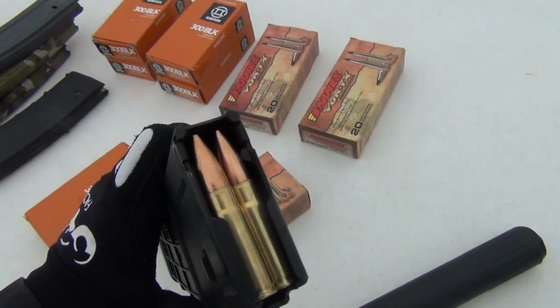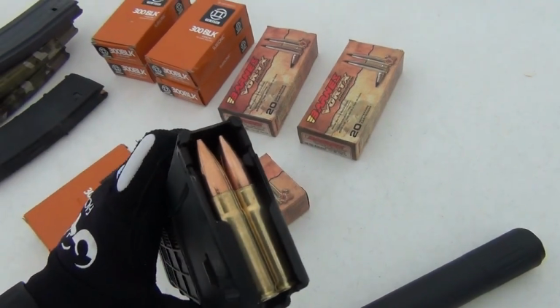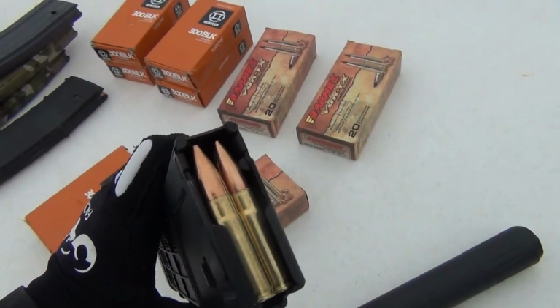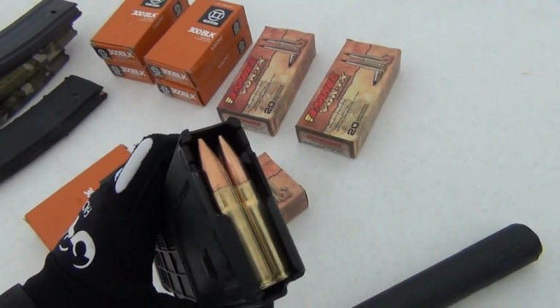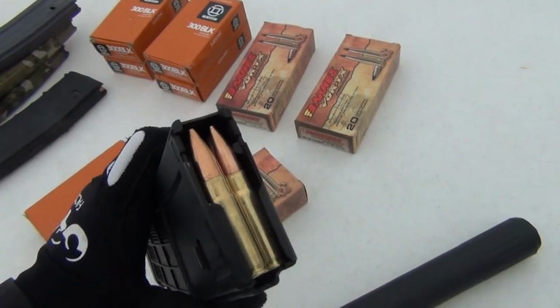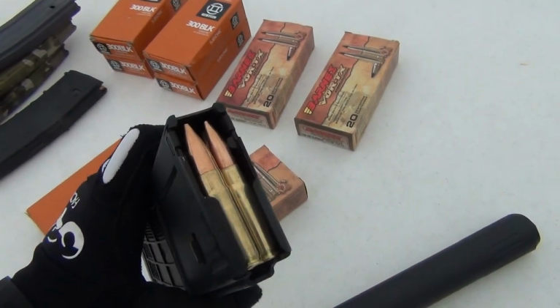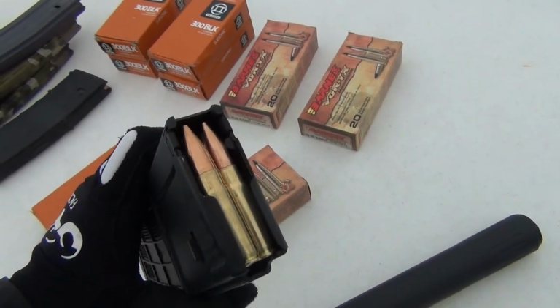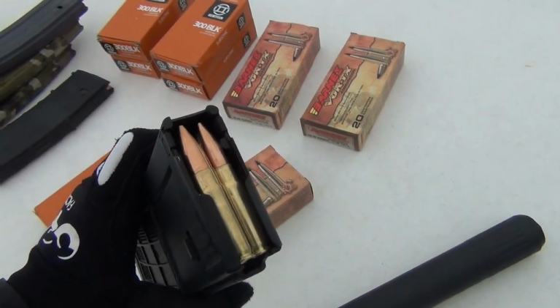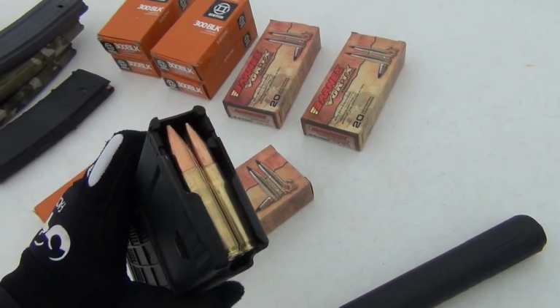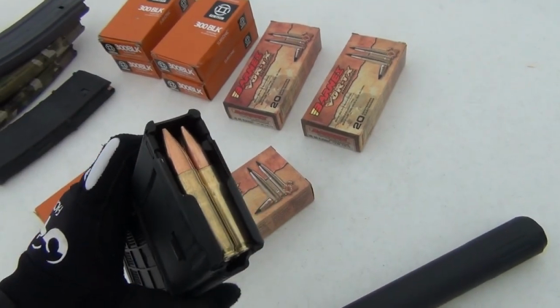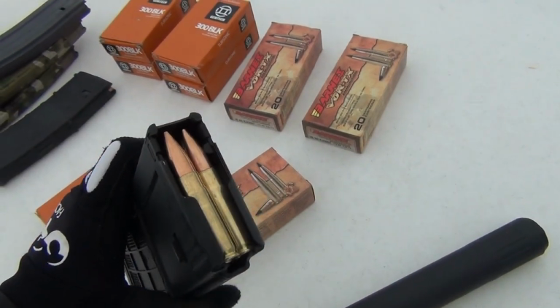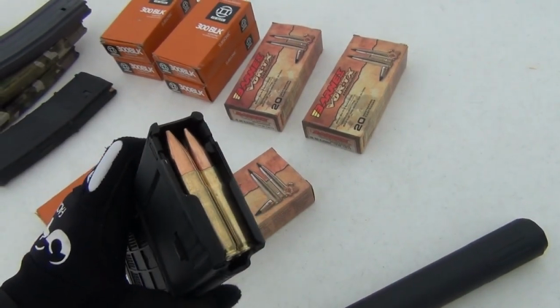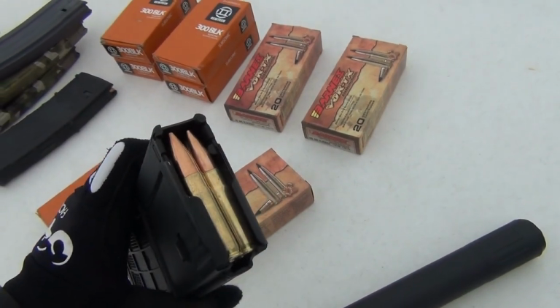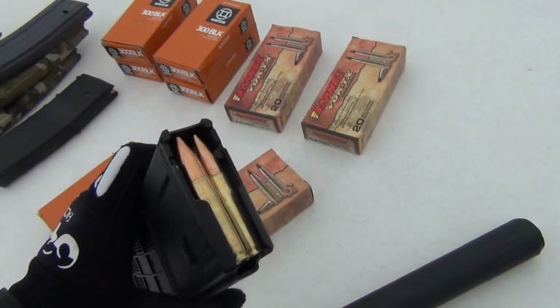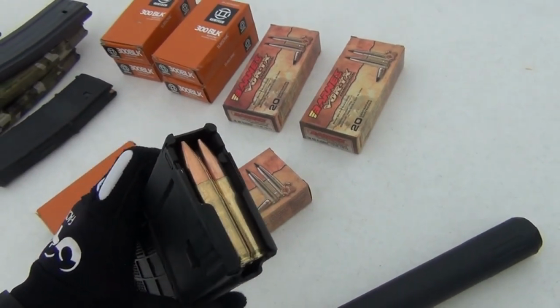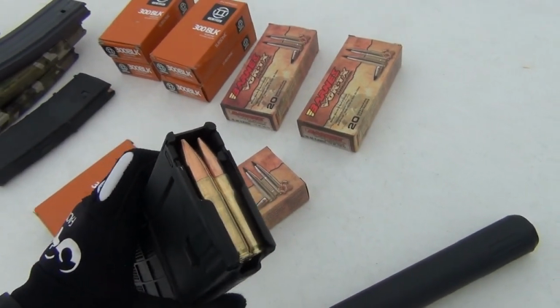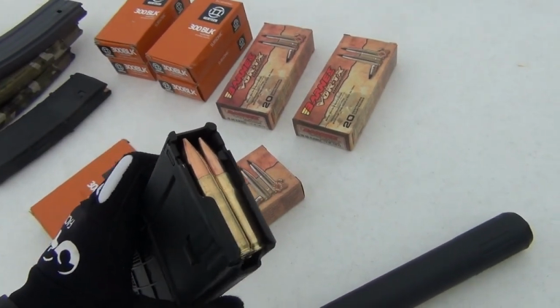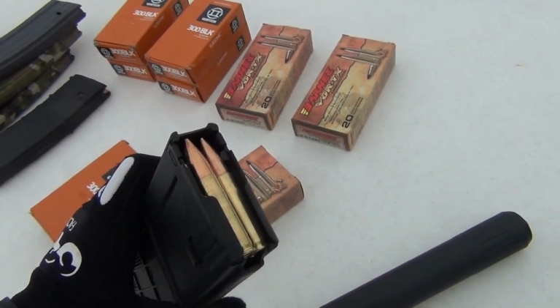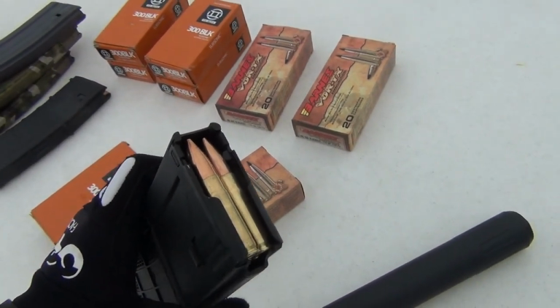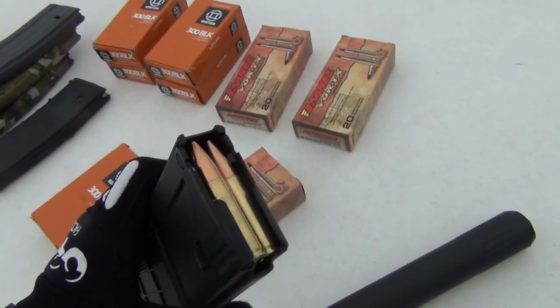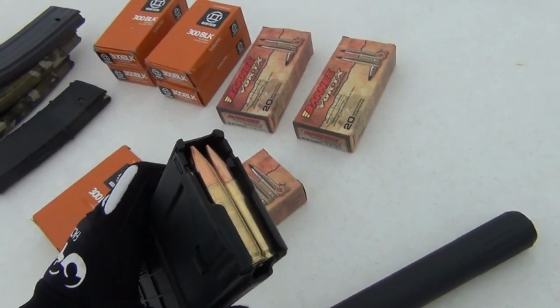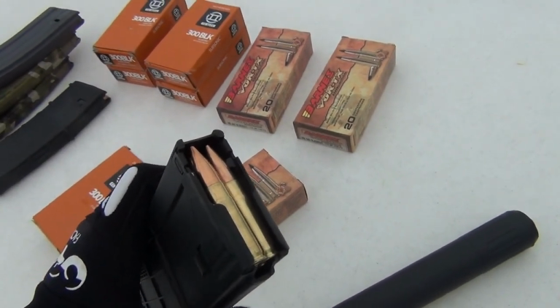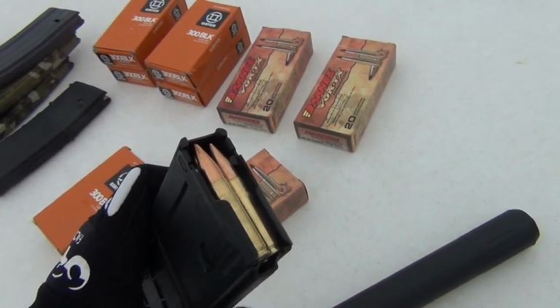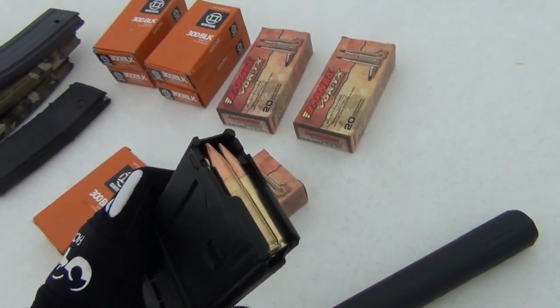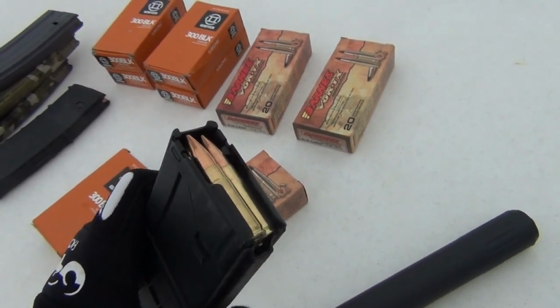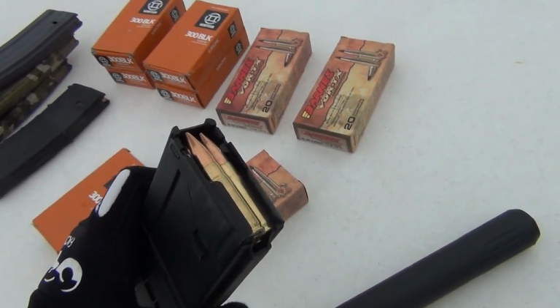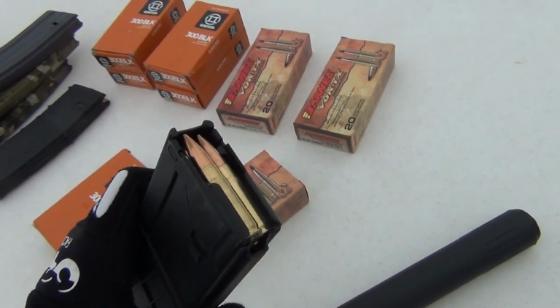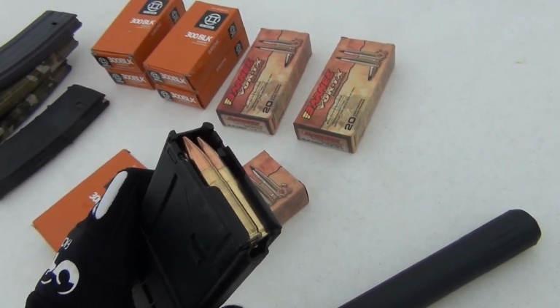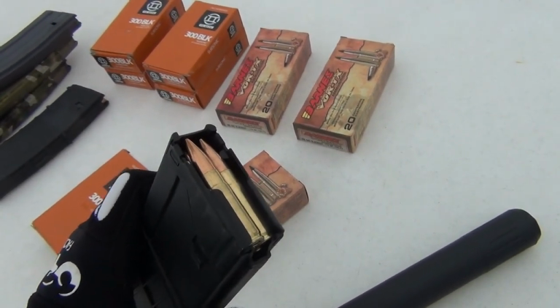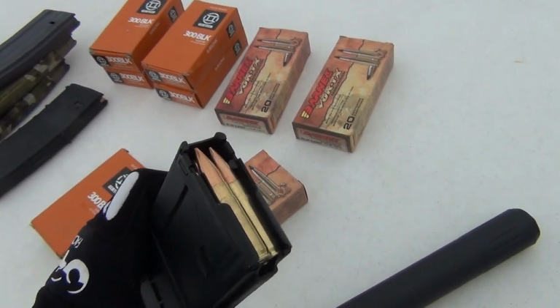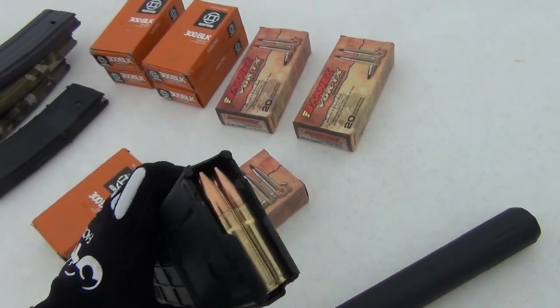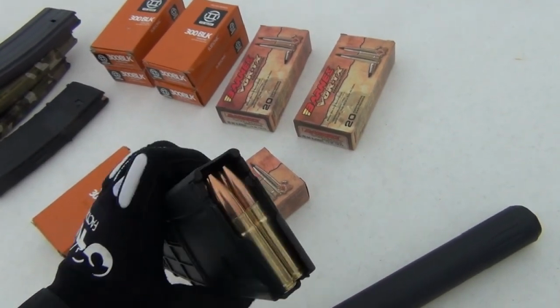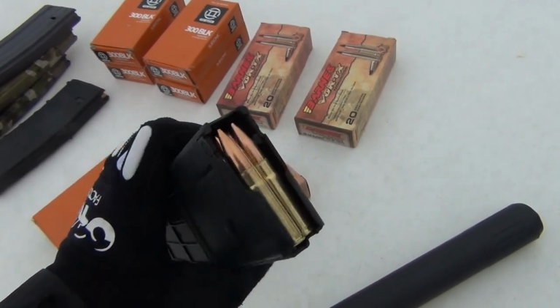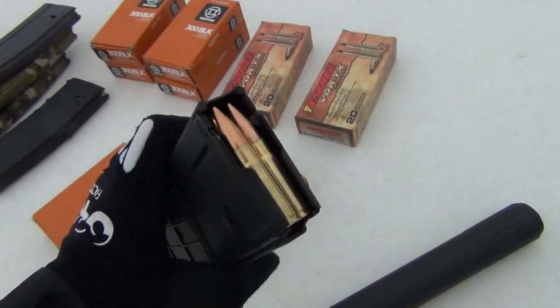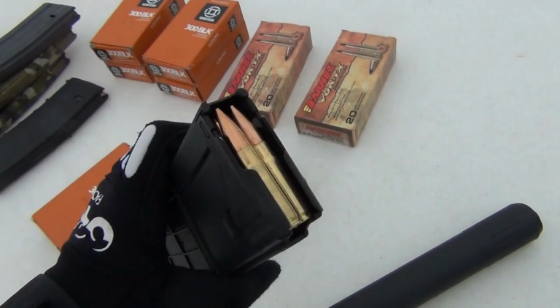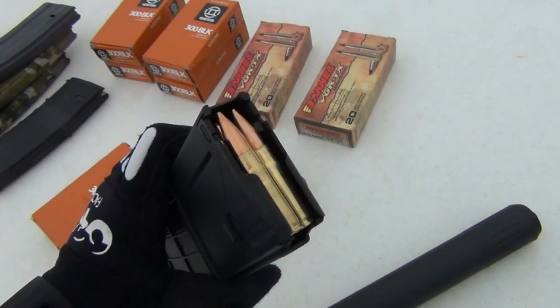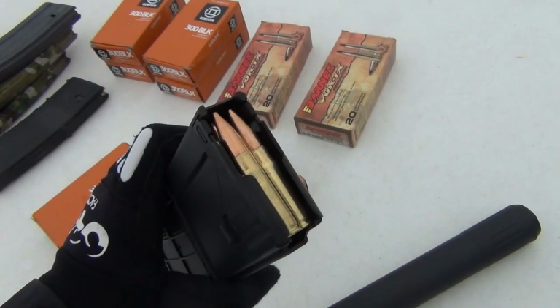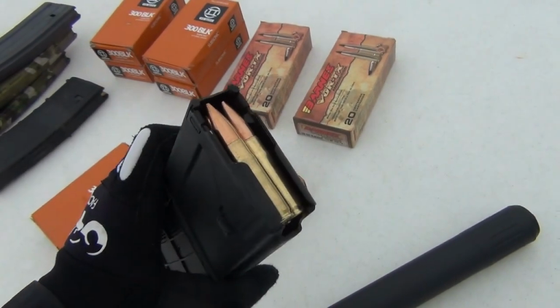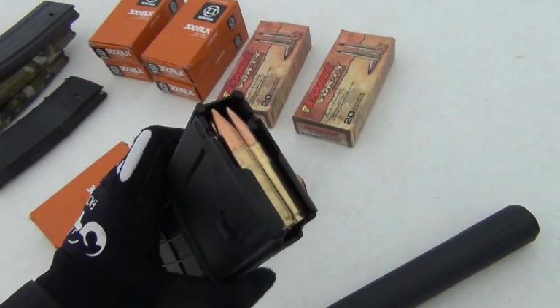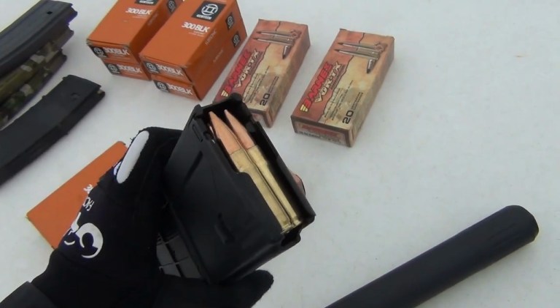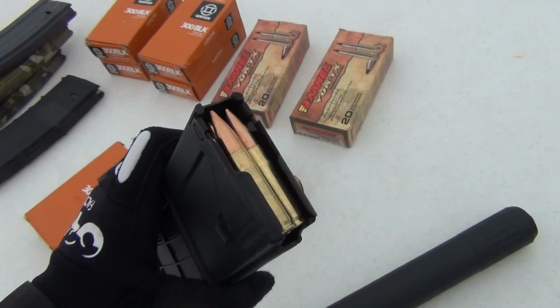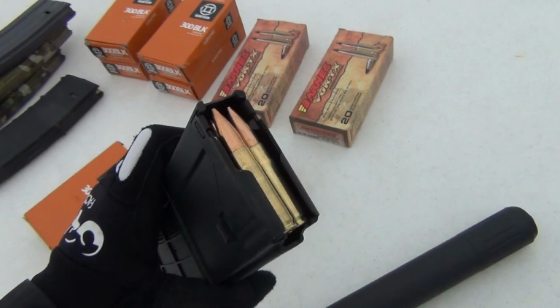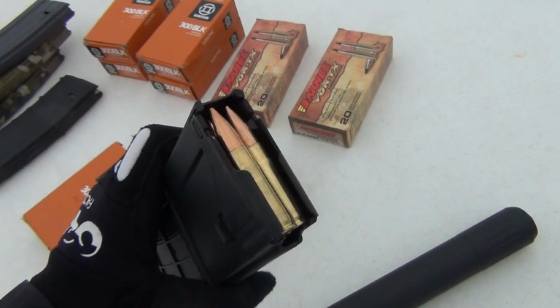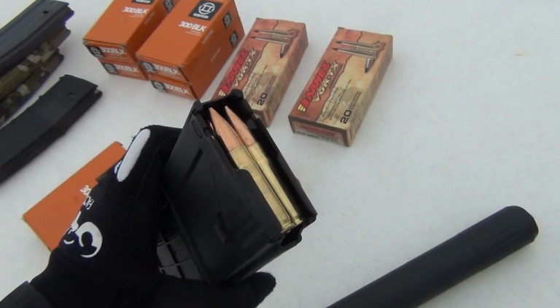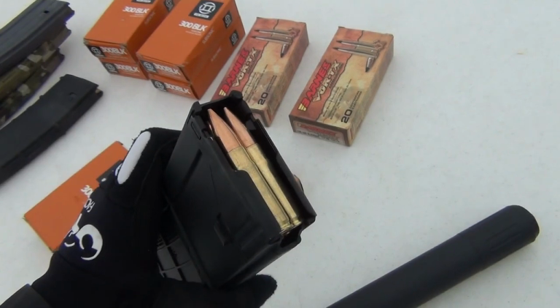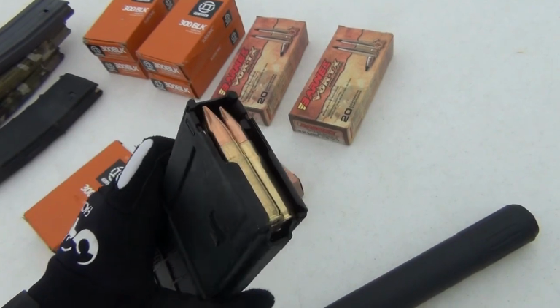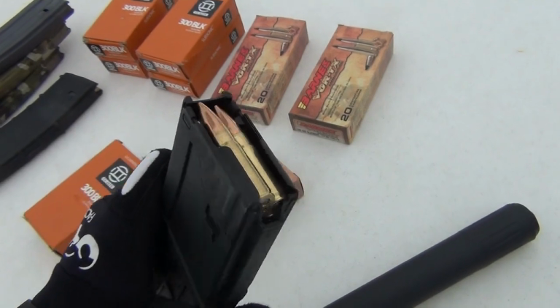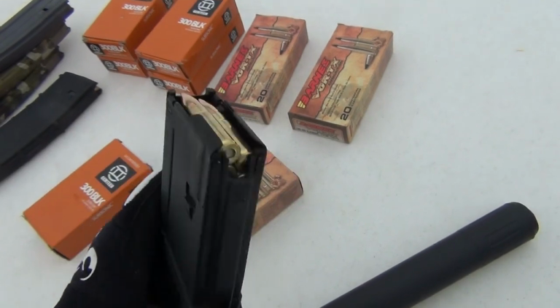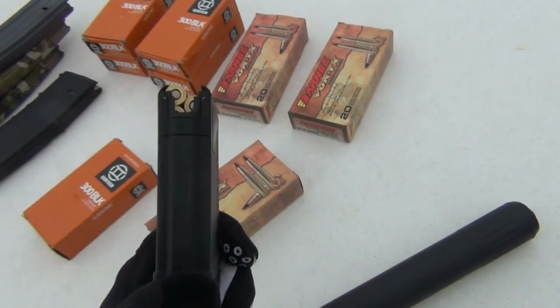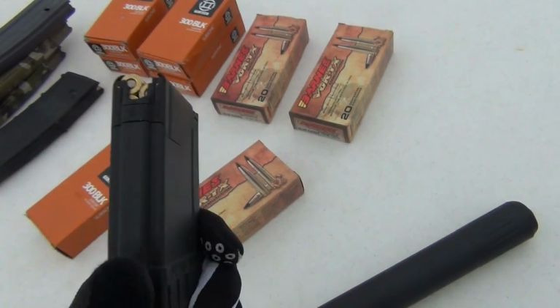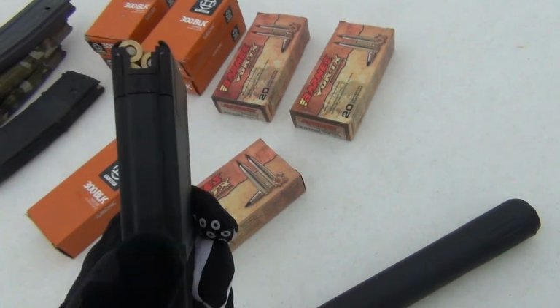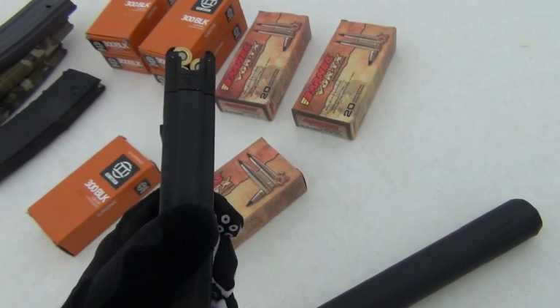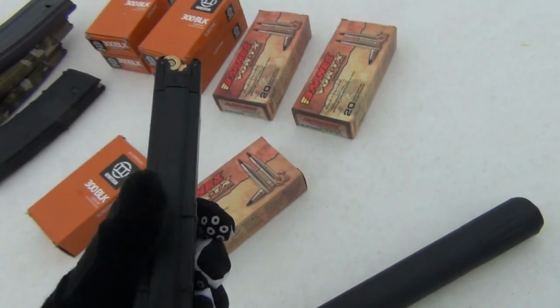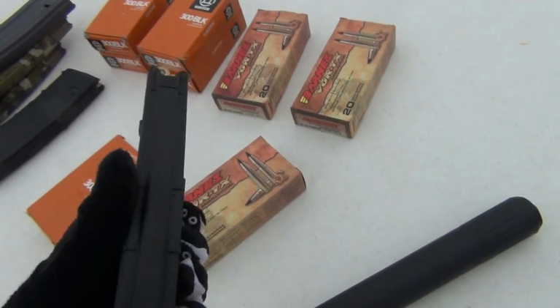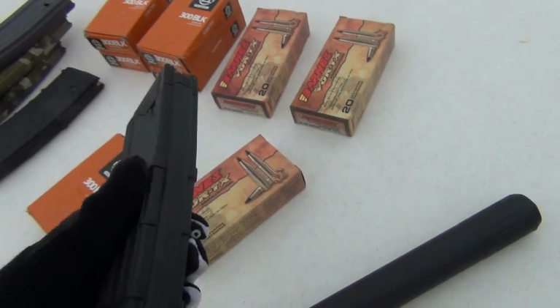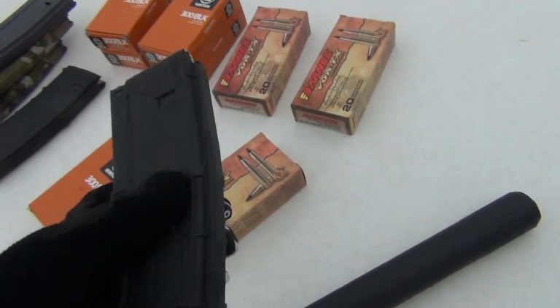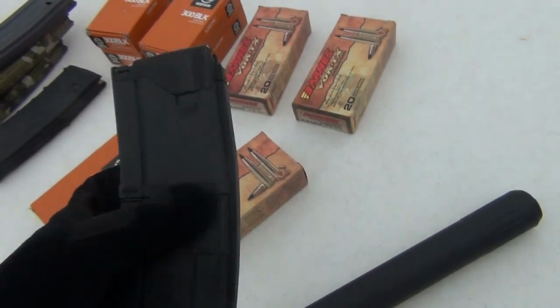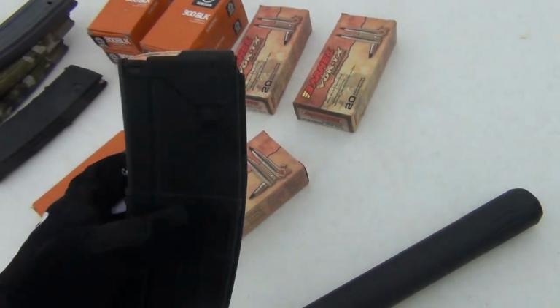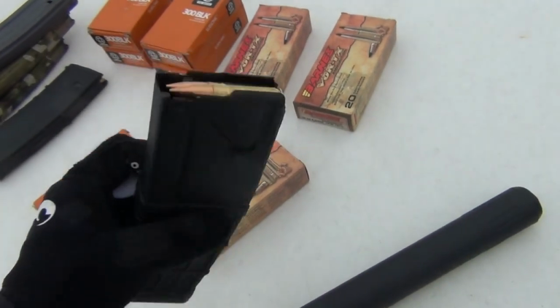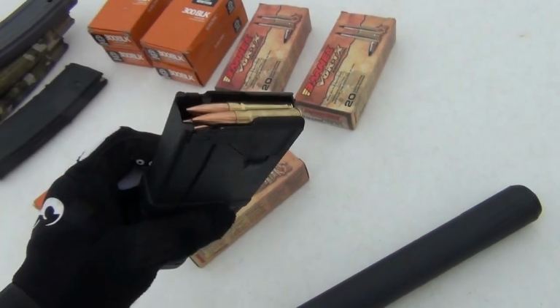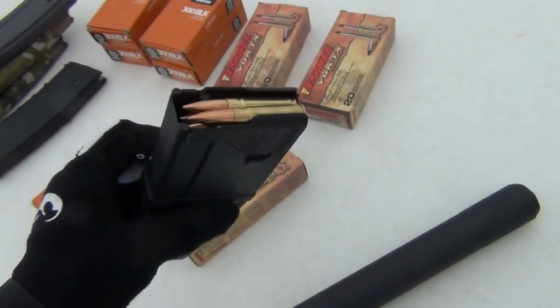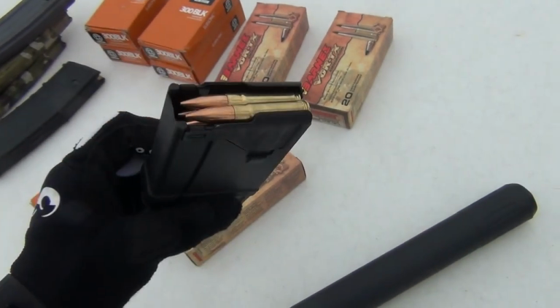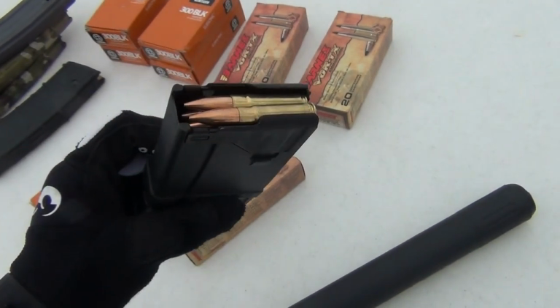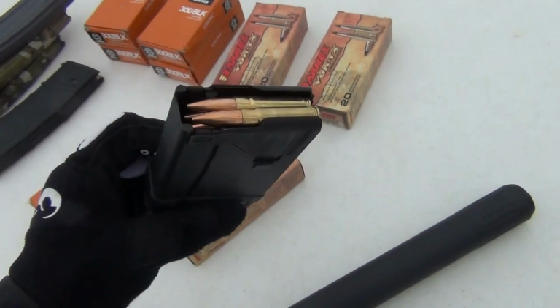The MCX in 300 blackout is supposed to be really quiet with this 220 grain ammo, so I'm really anxious to see what it sounds like.